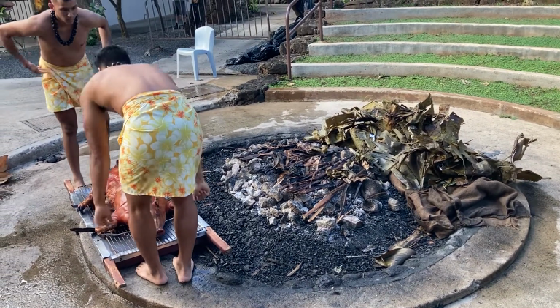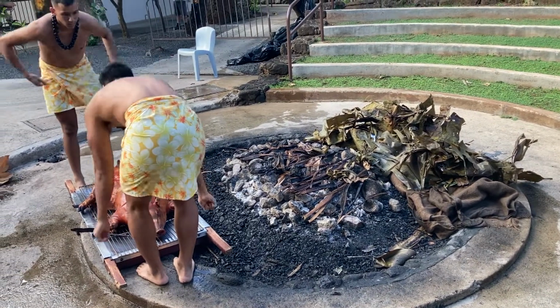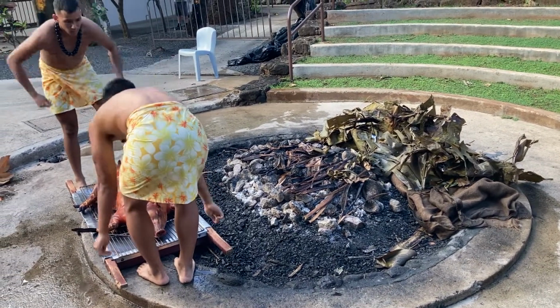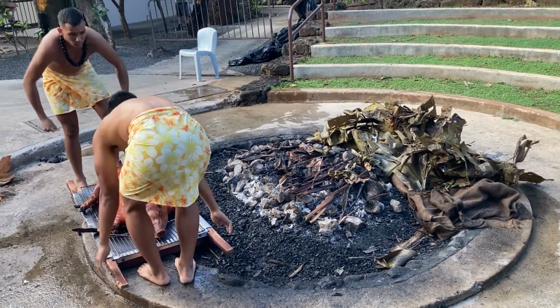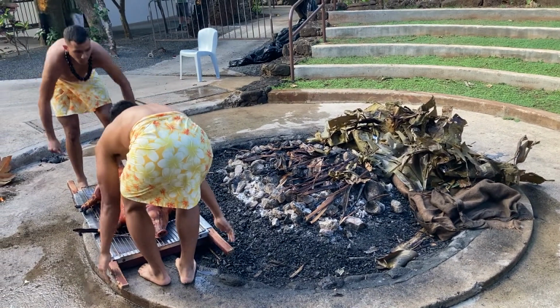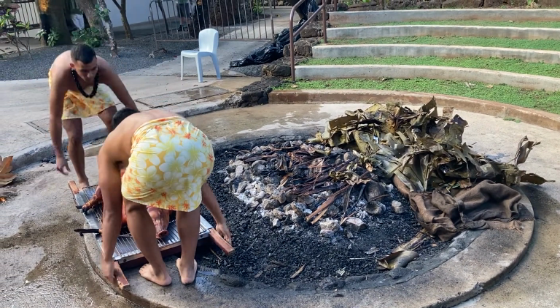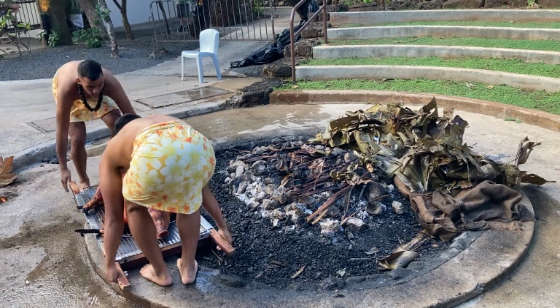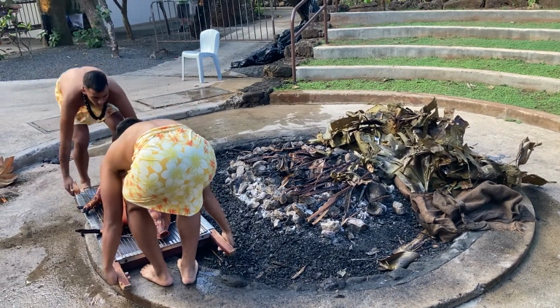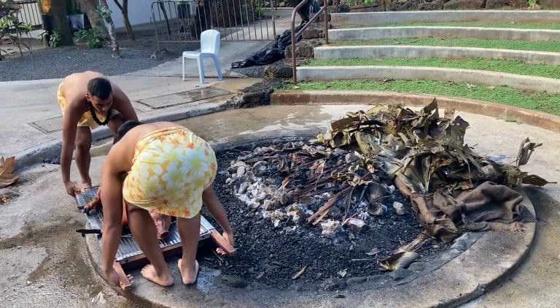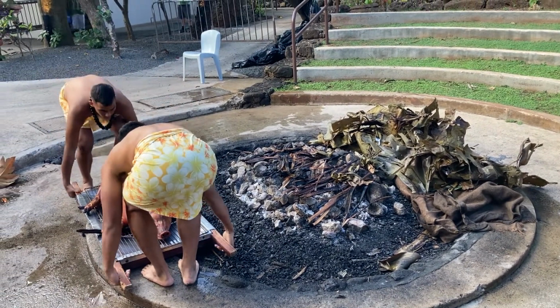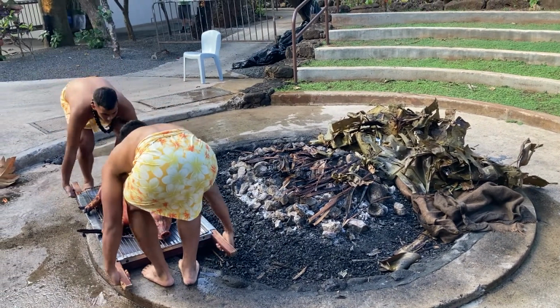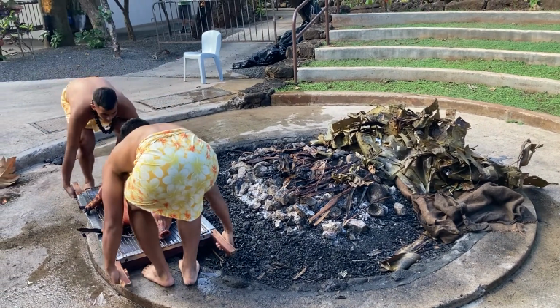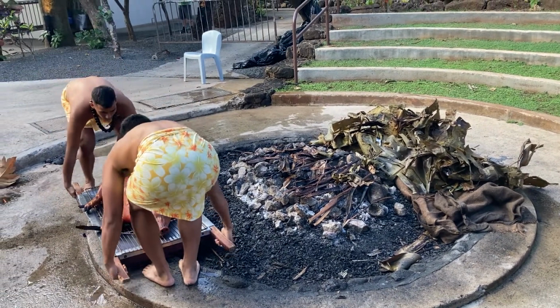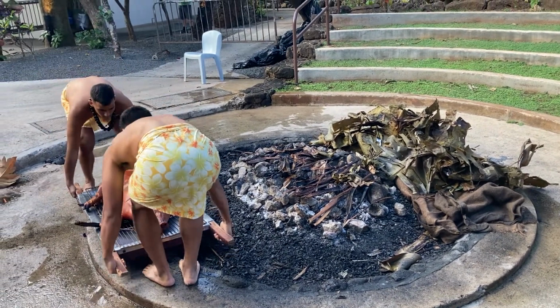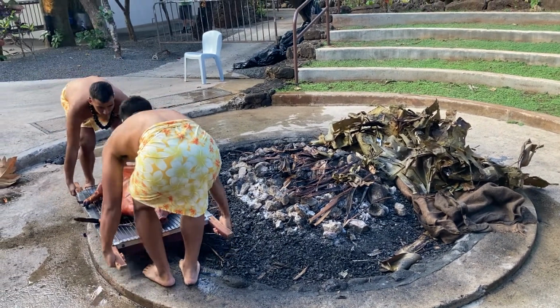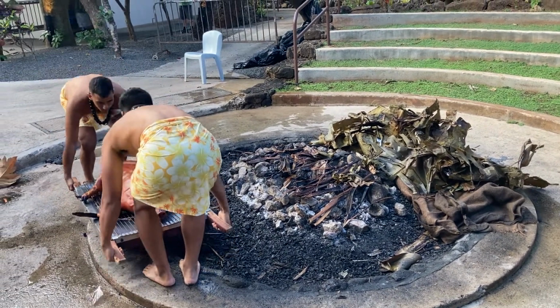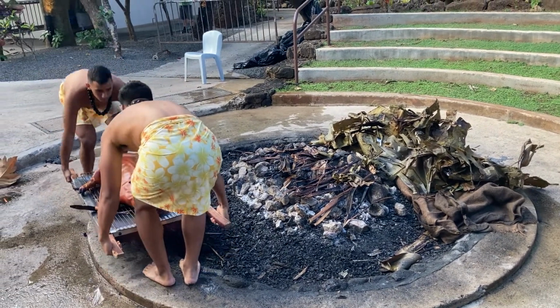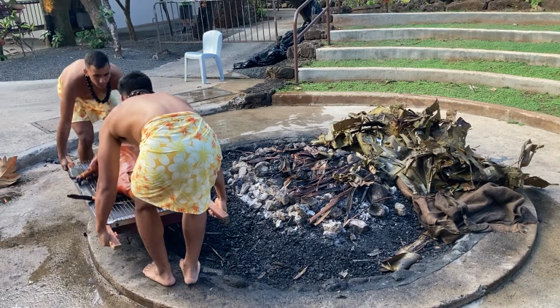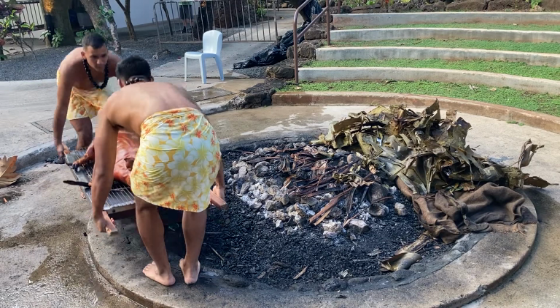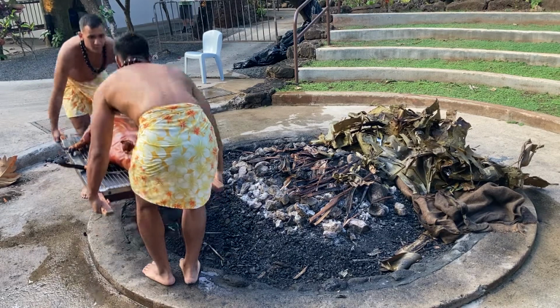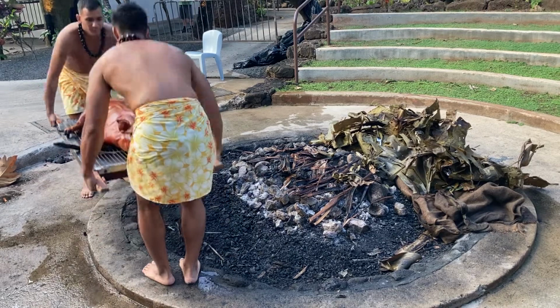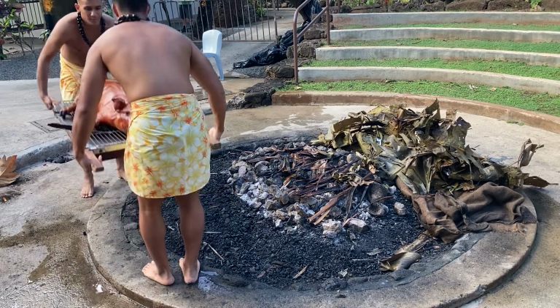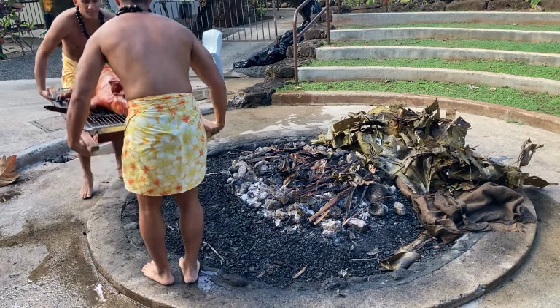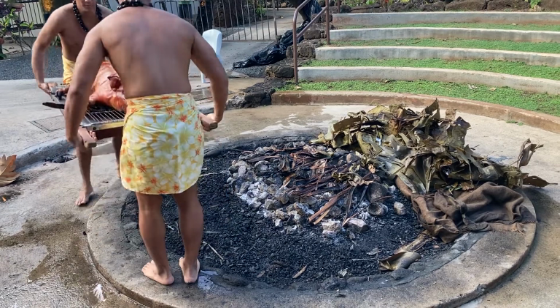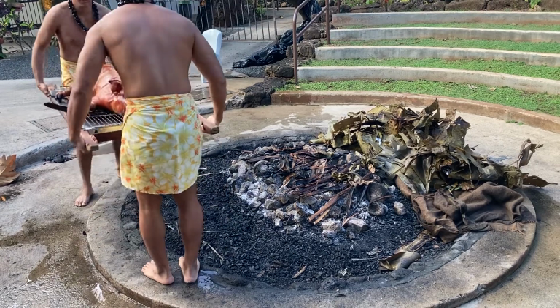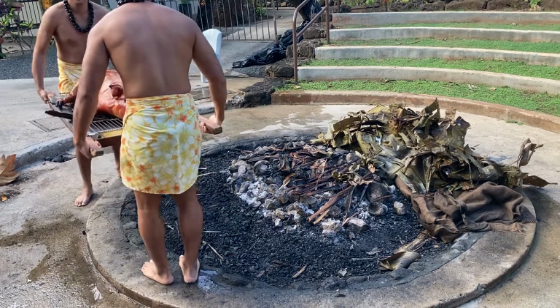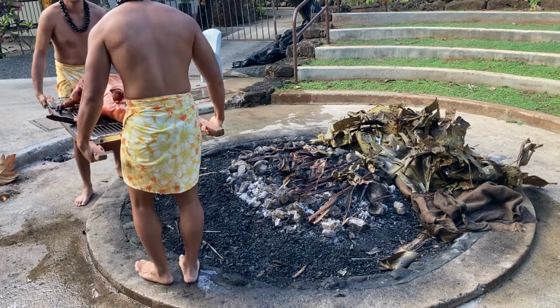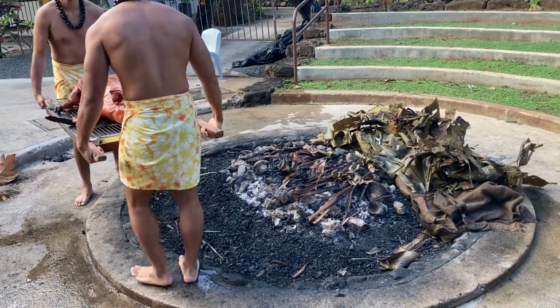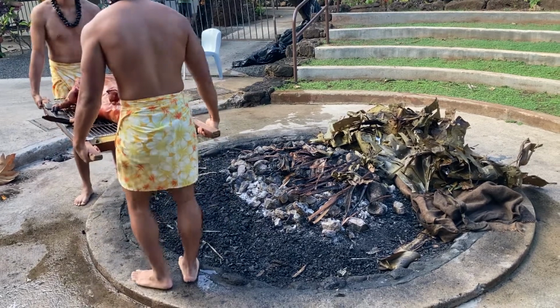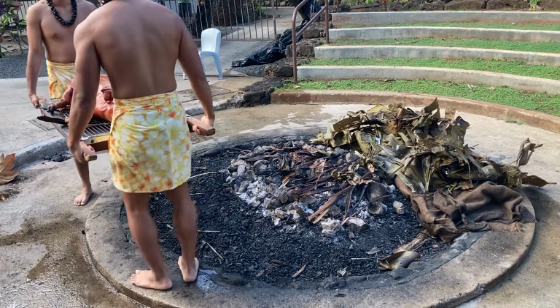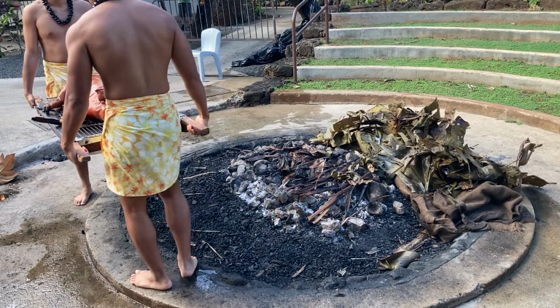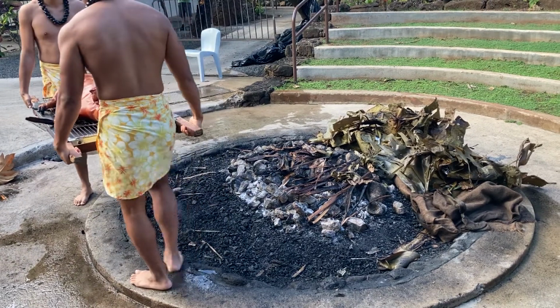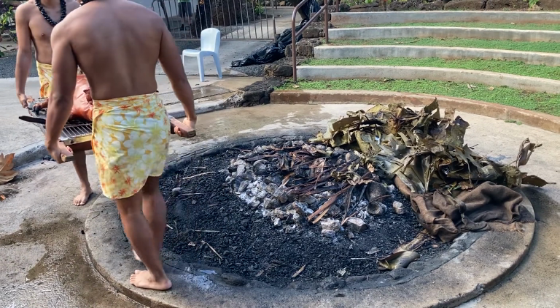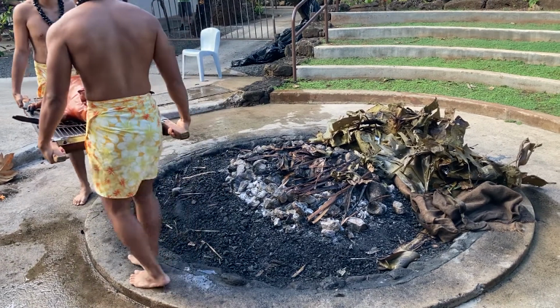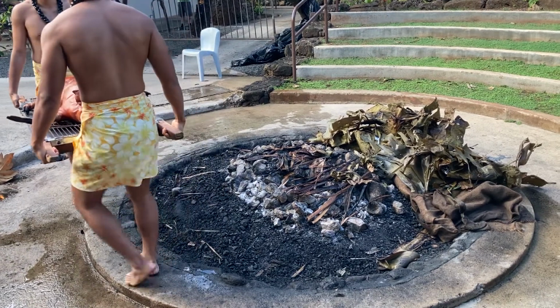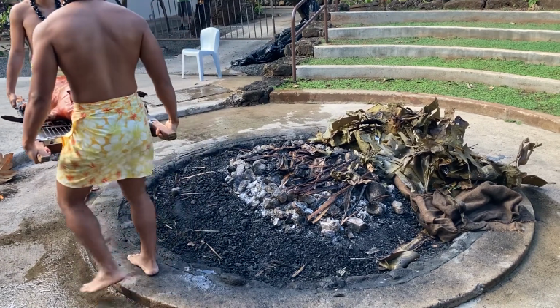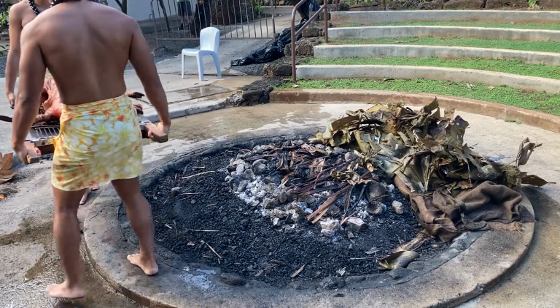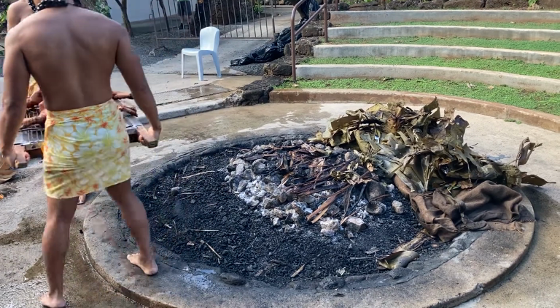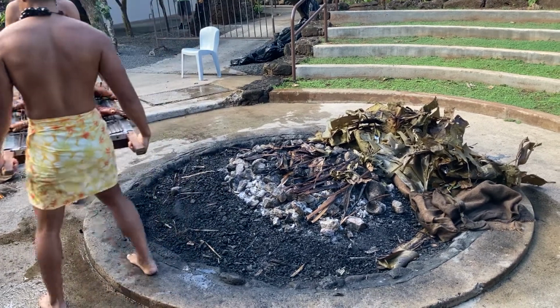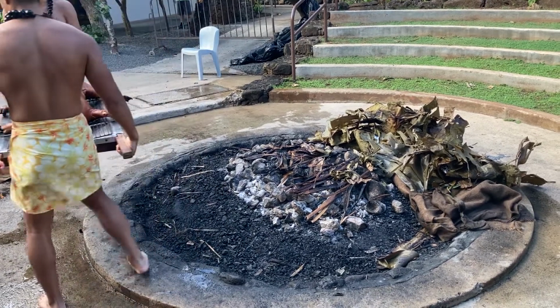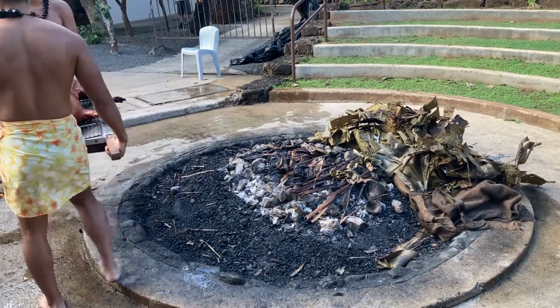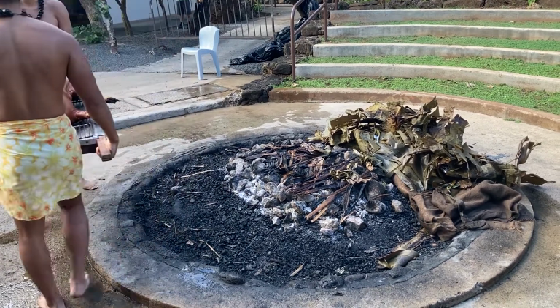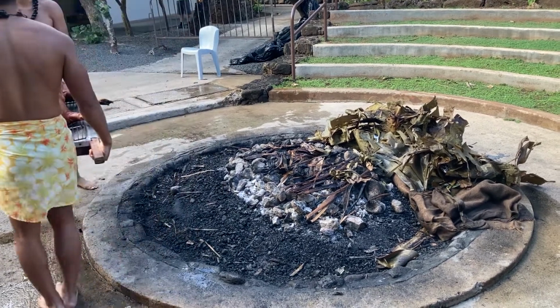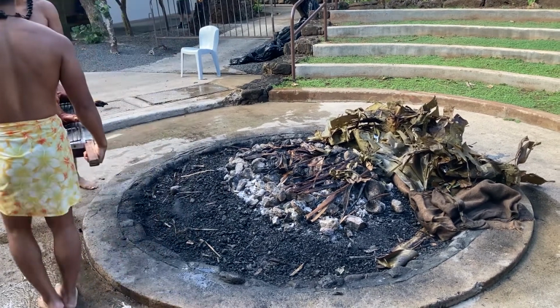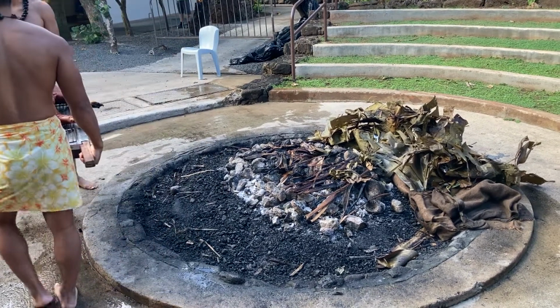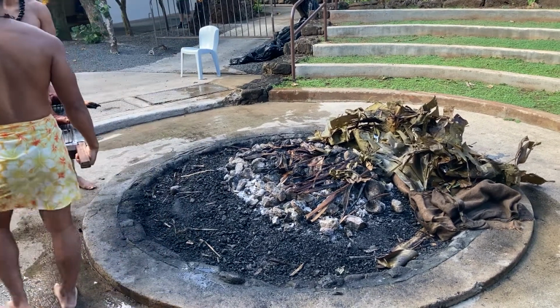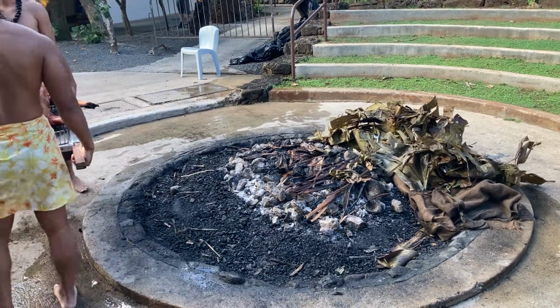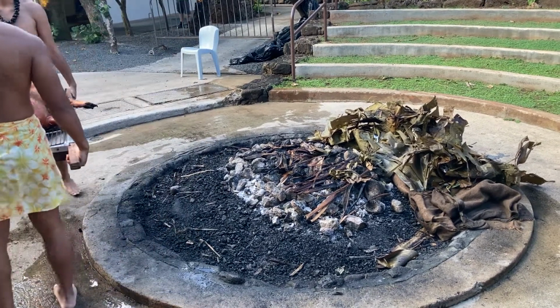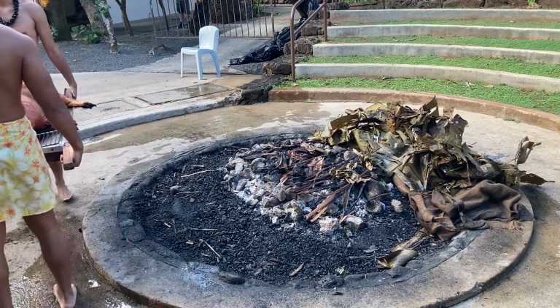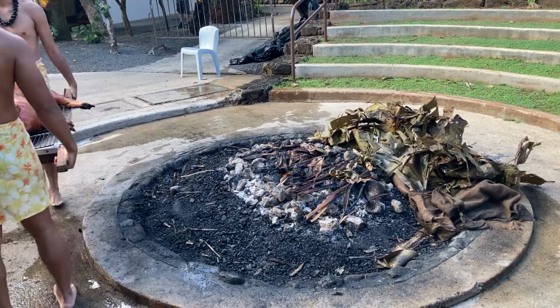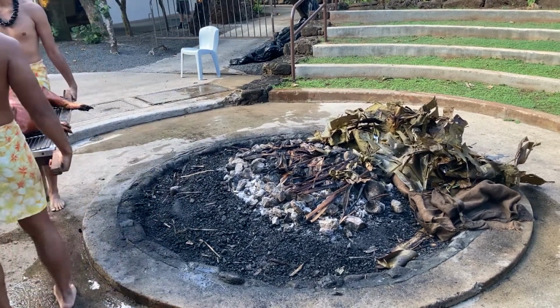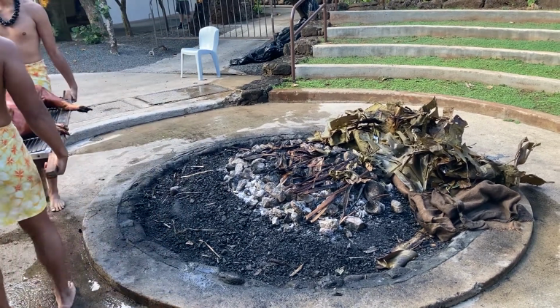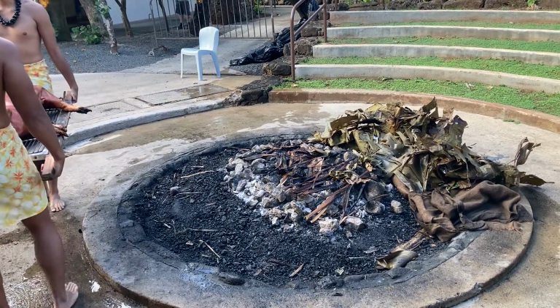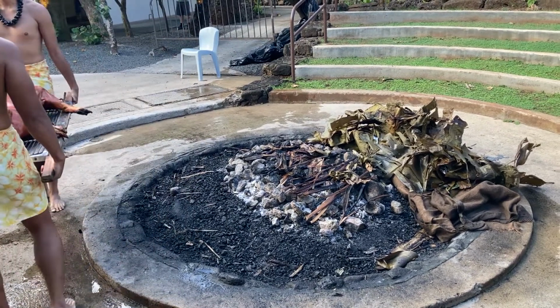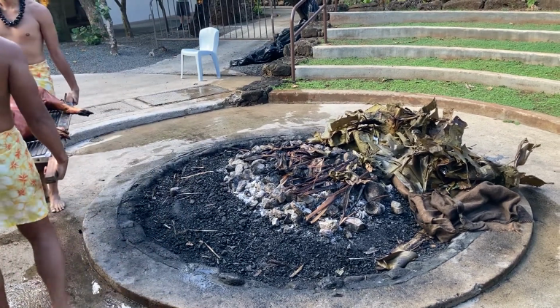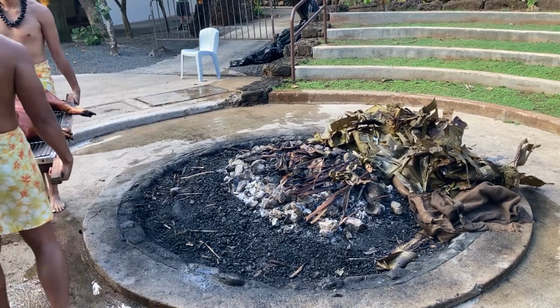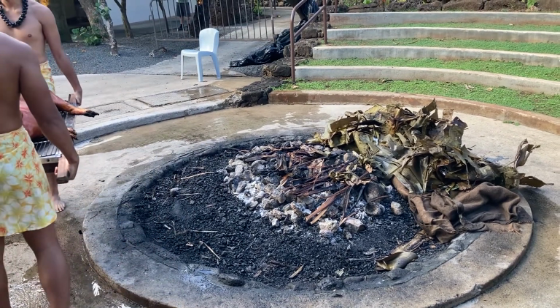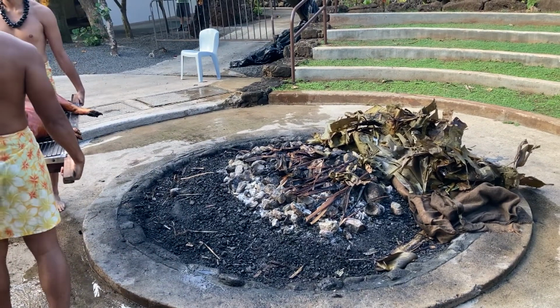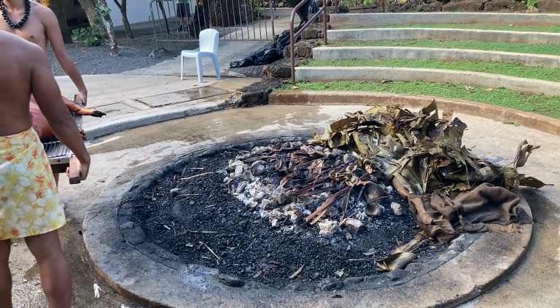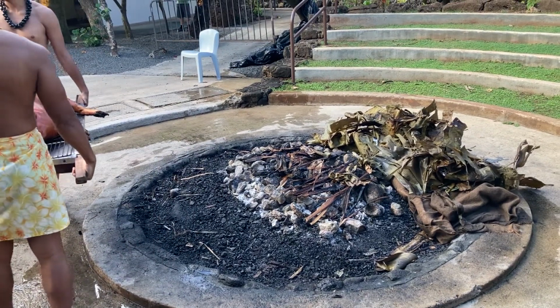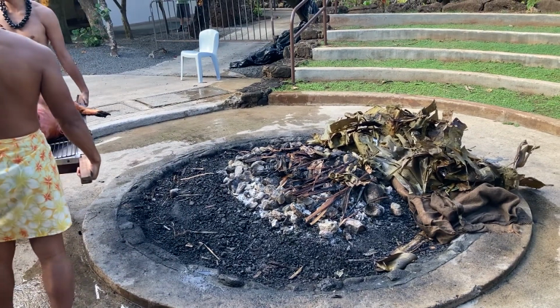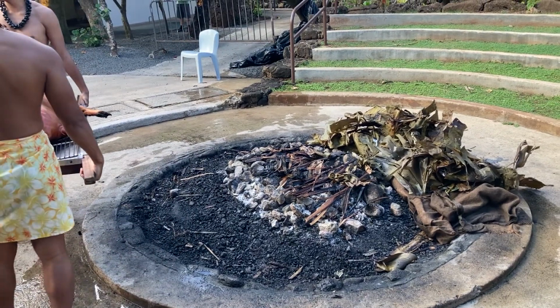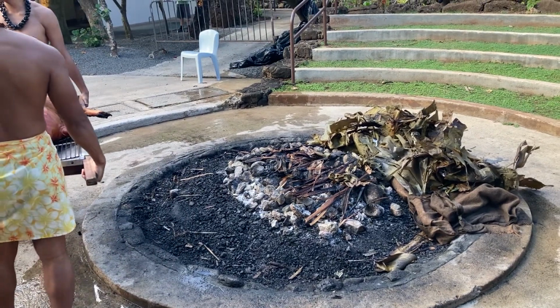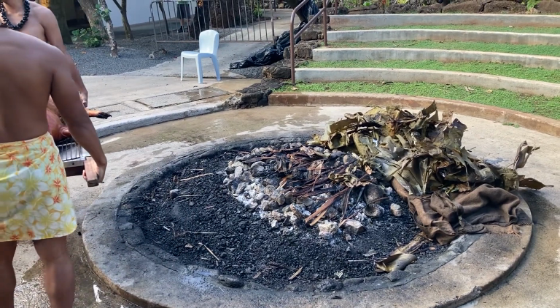In our imu we can cook many things. We can cook desserts, starches, and of course Pua'a.